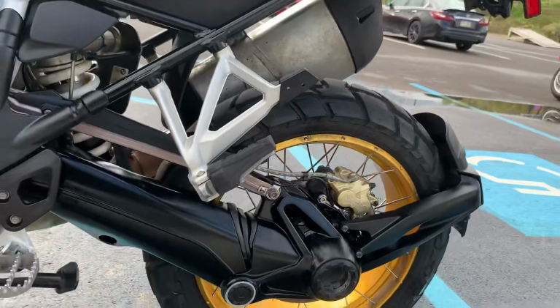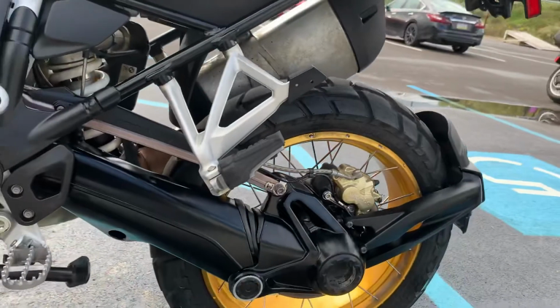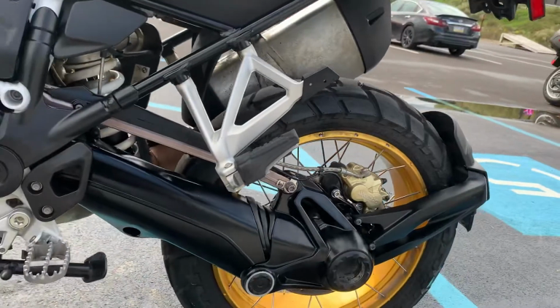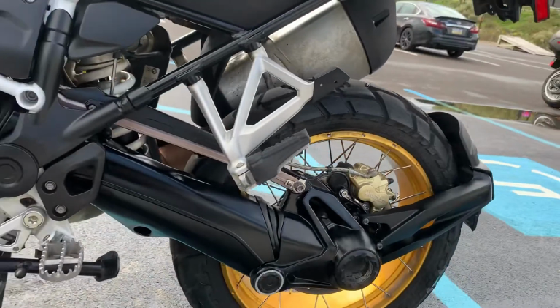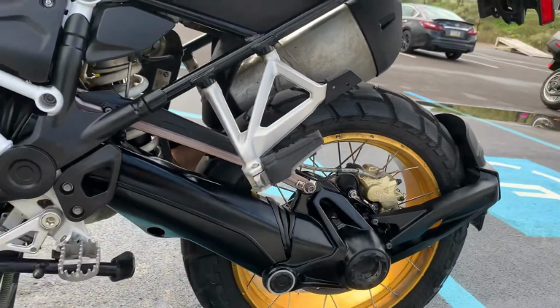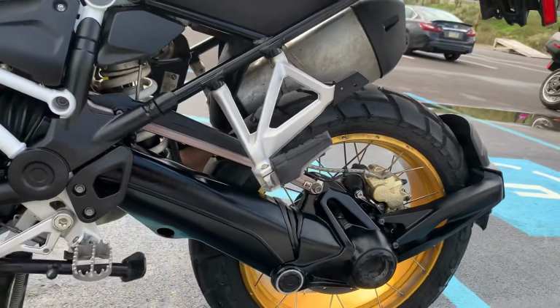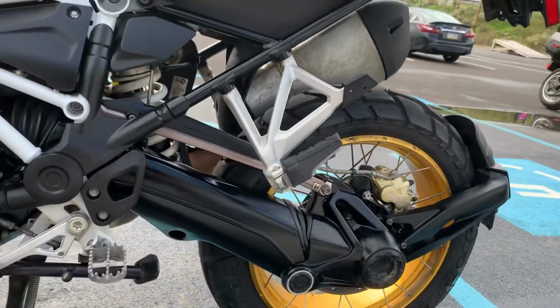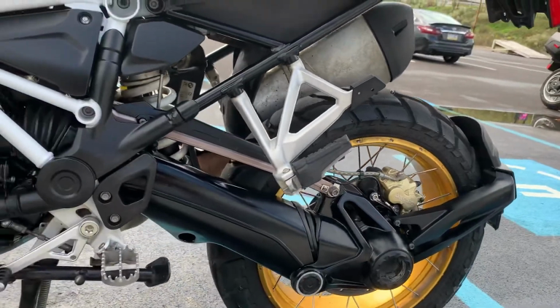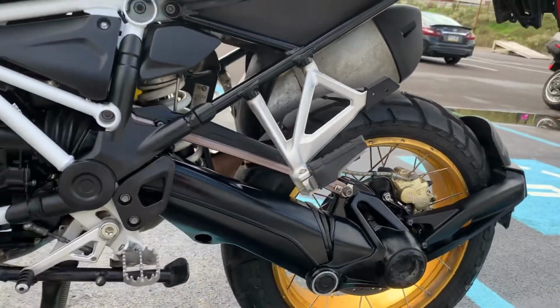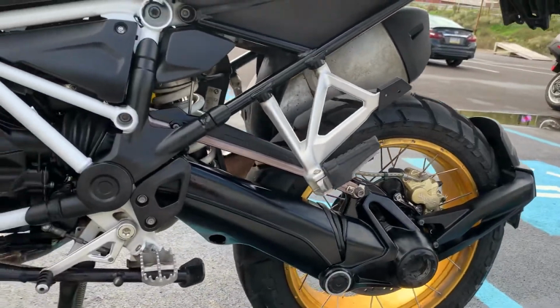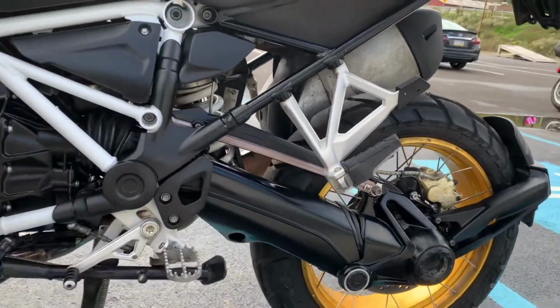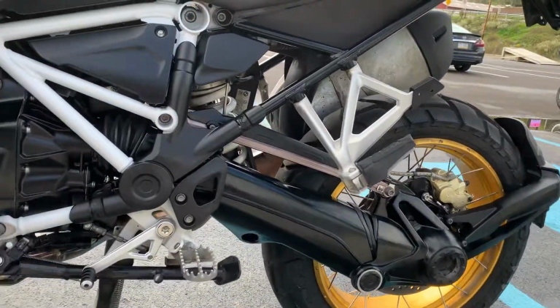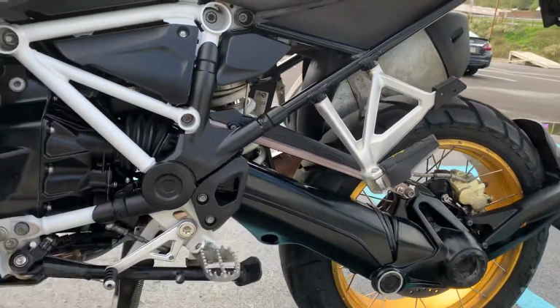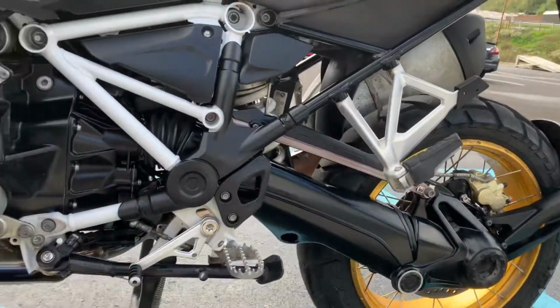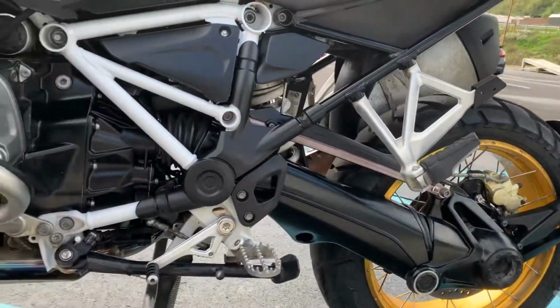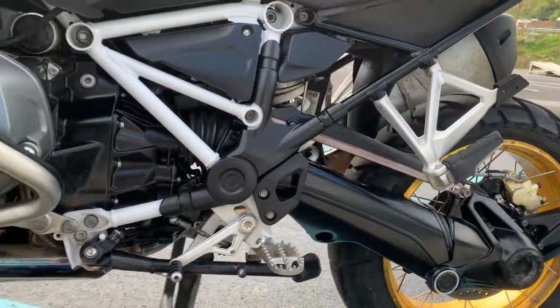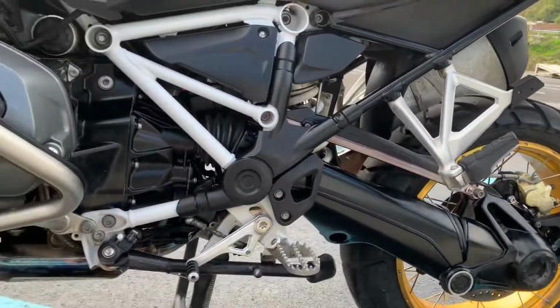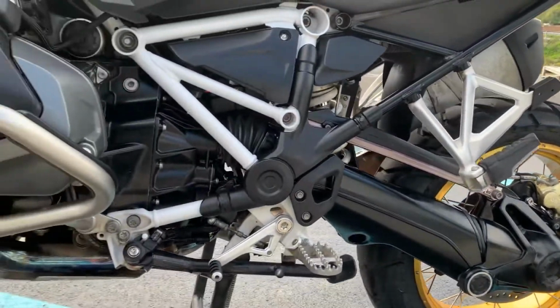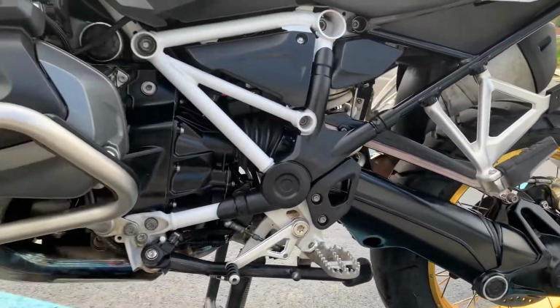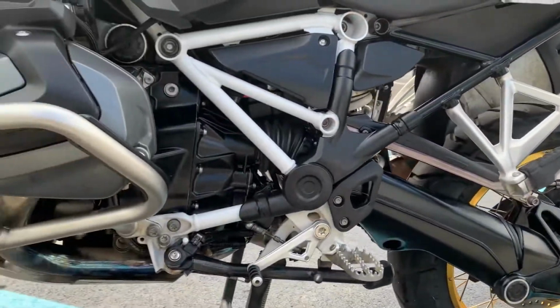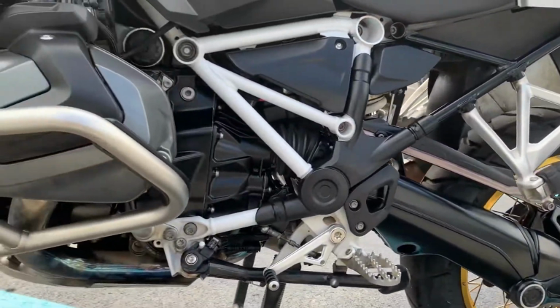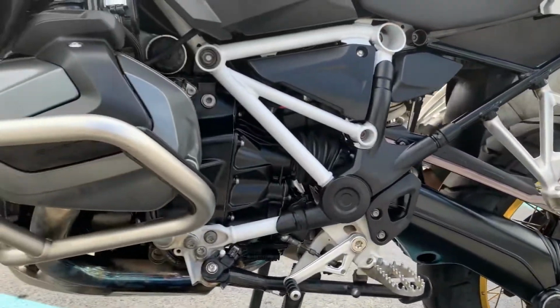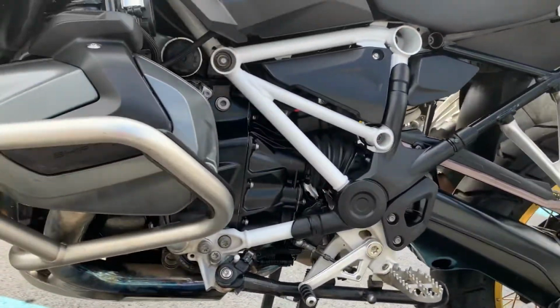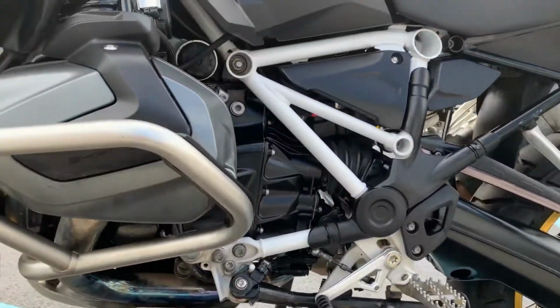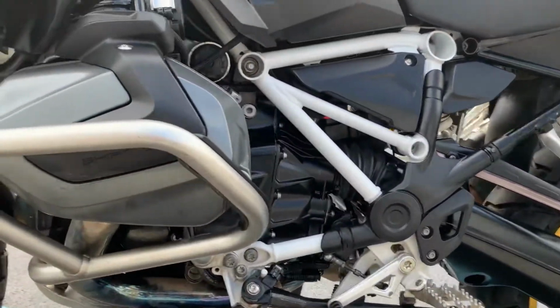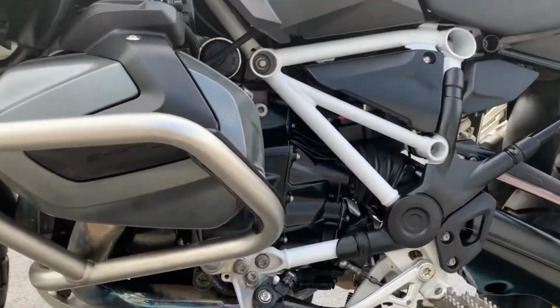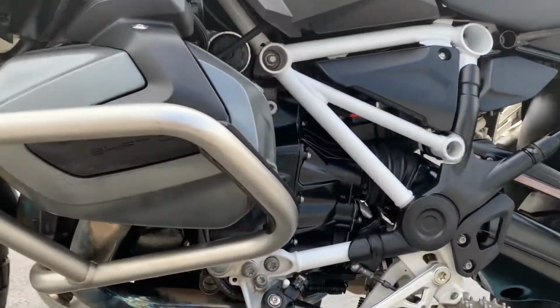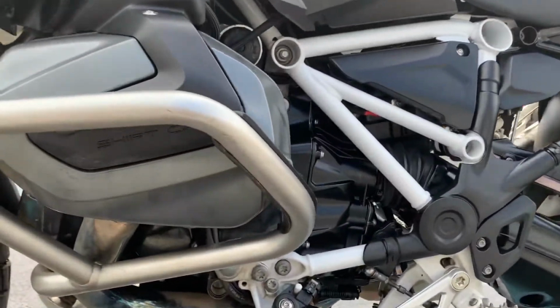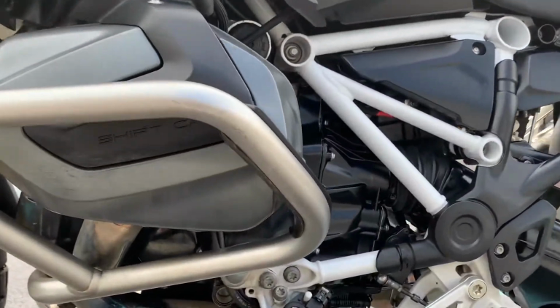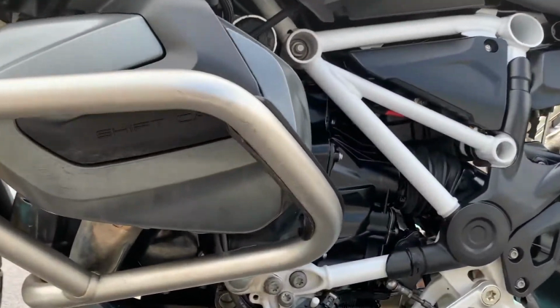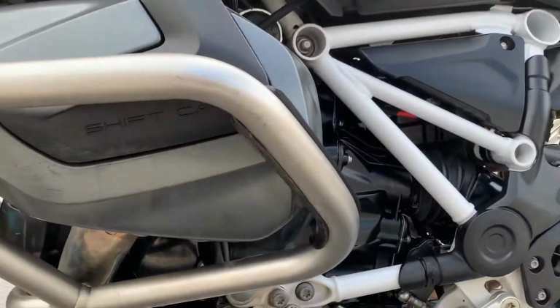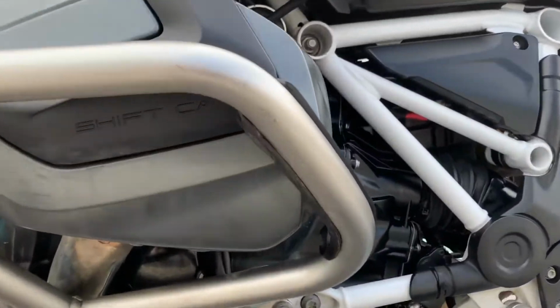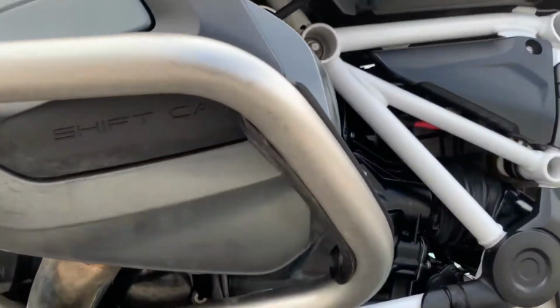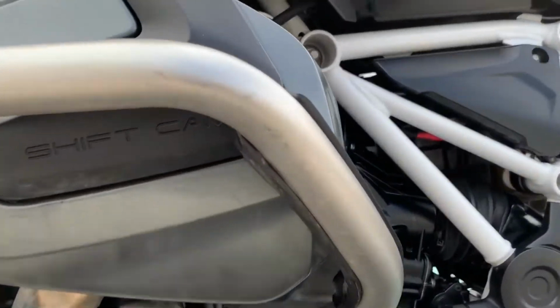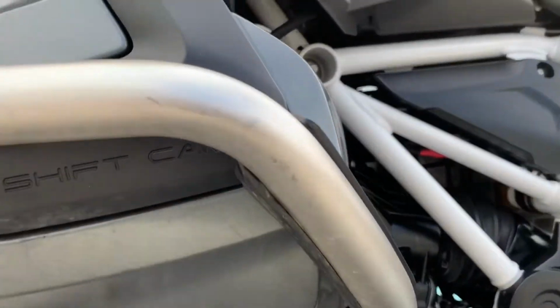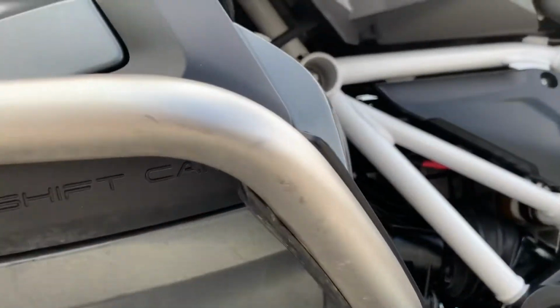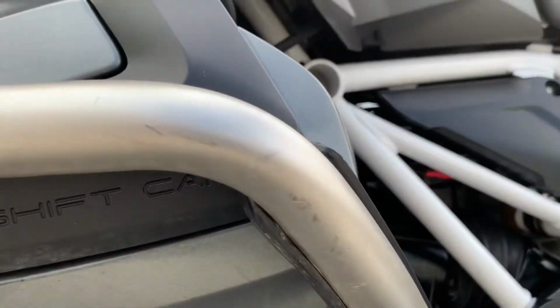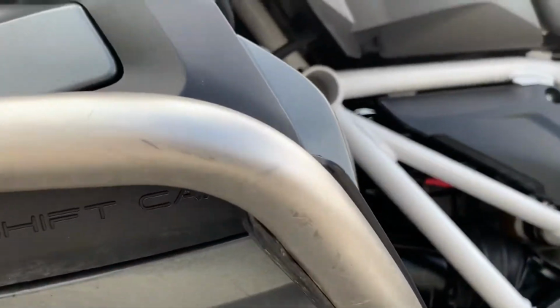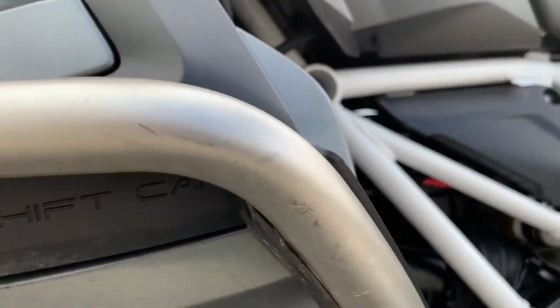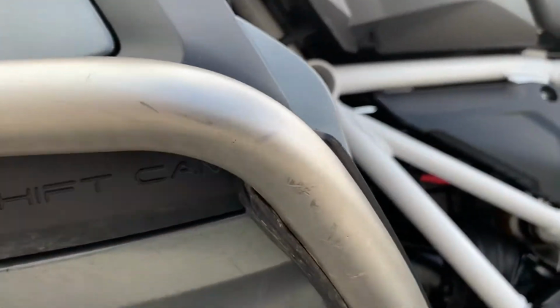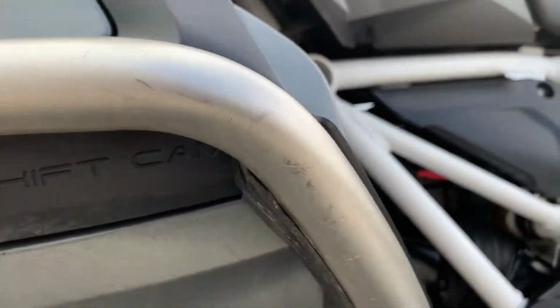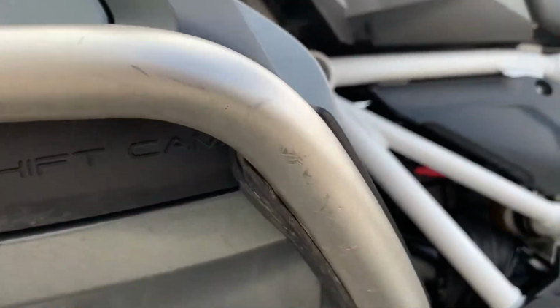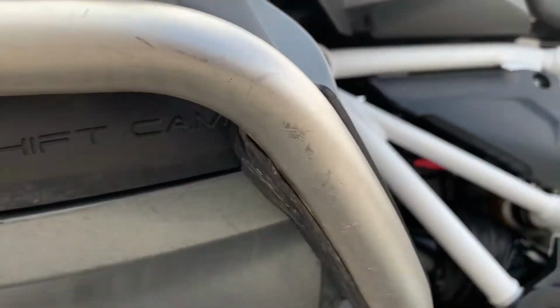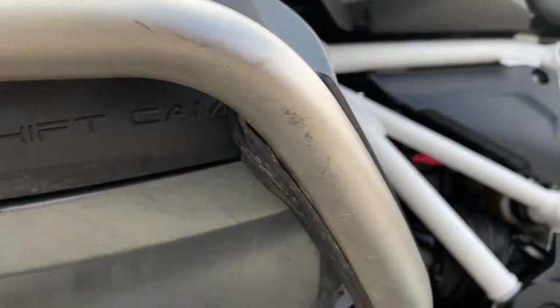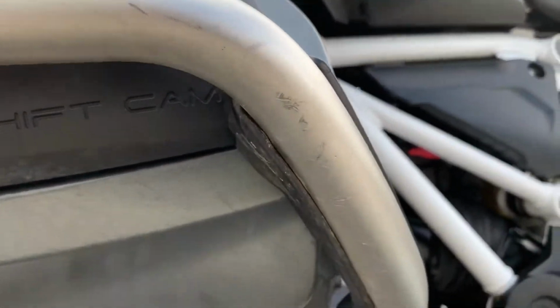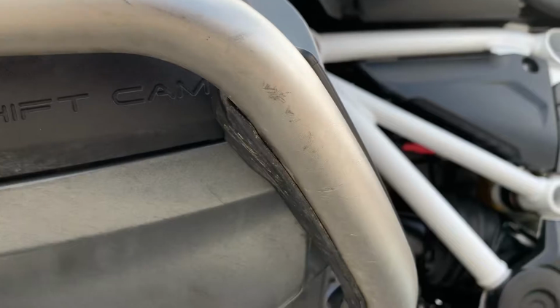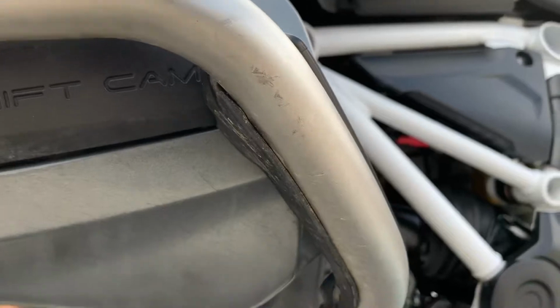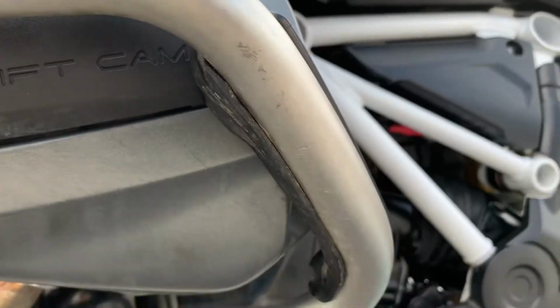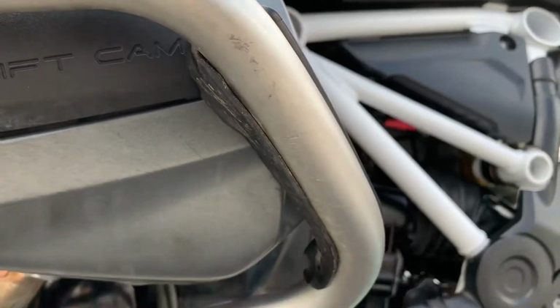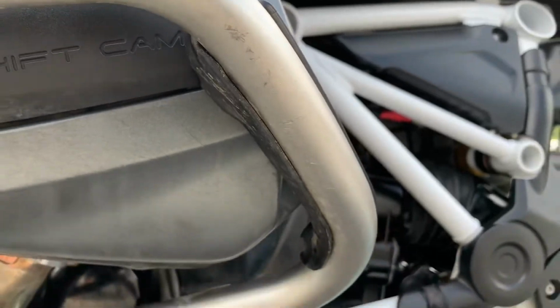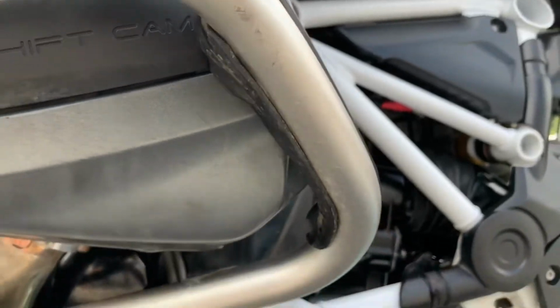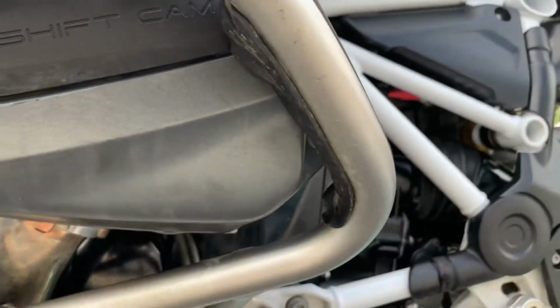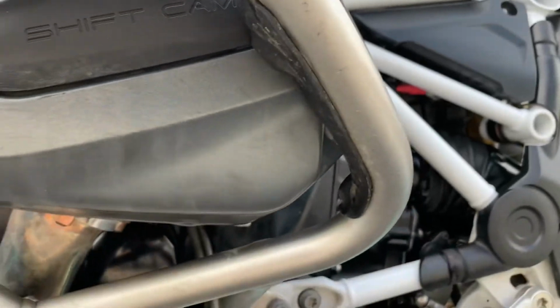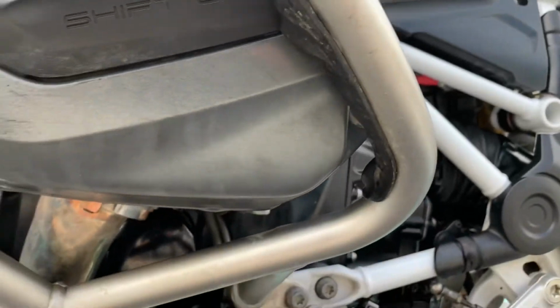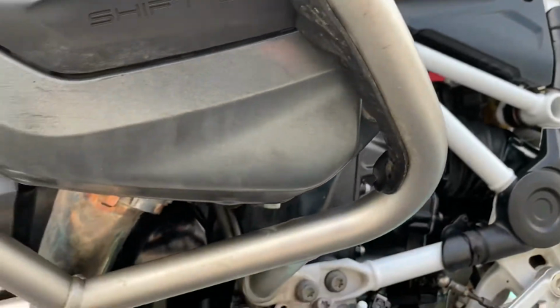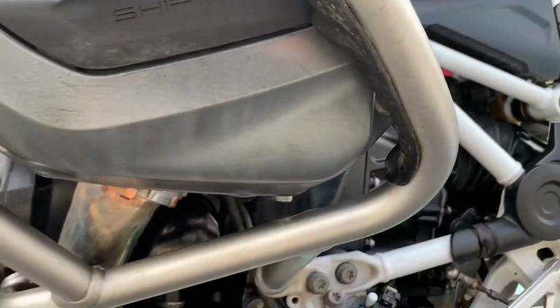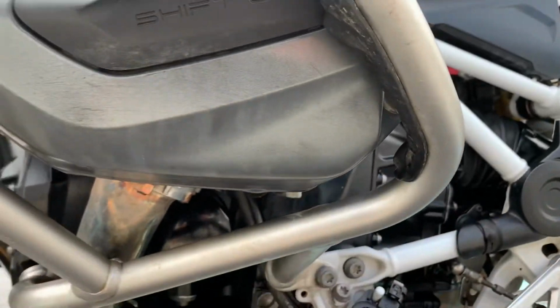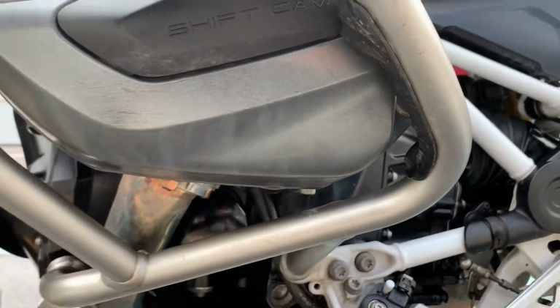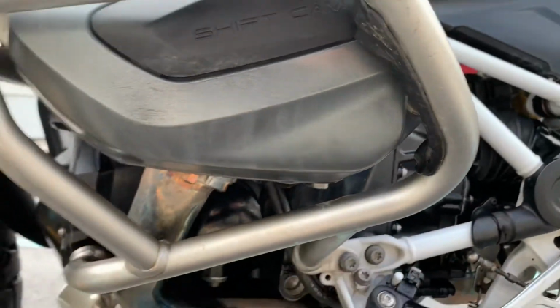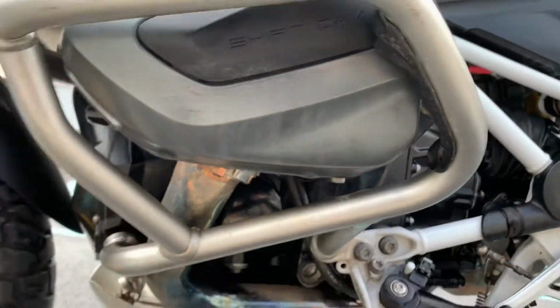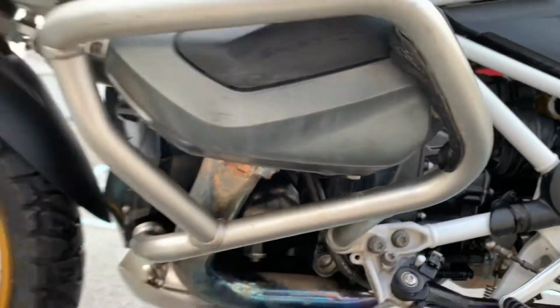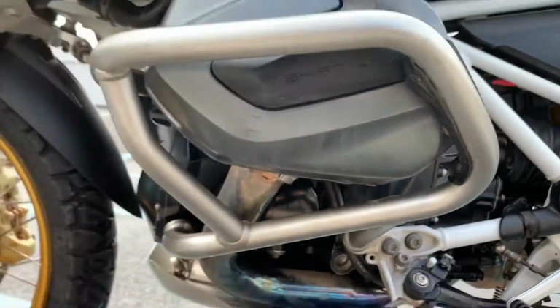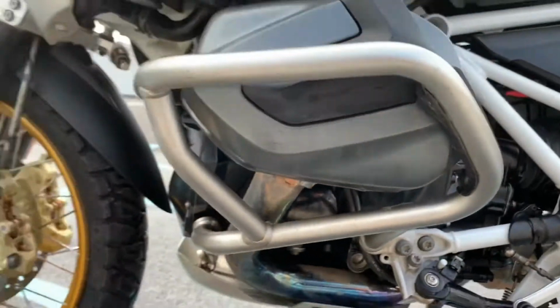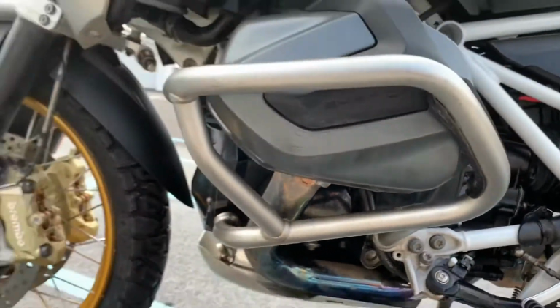Left hand side of the bike — you can see a couple of minor little nicks on the left hand valve cover. It's clean.